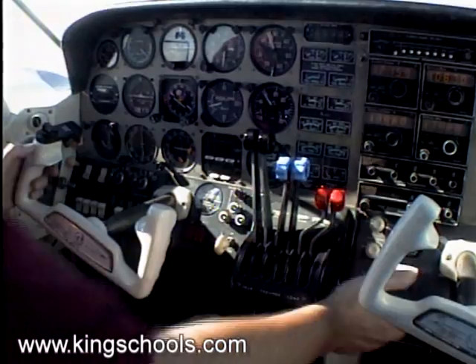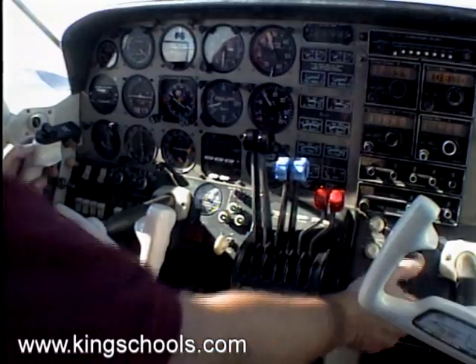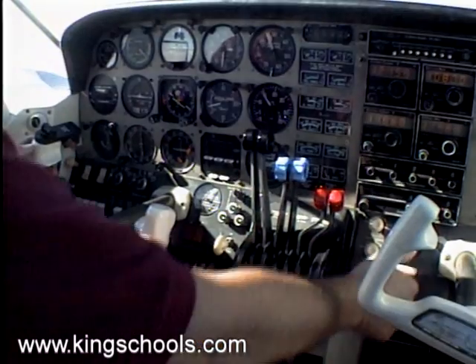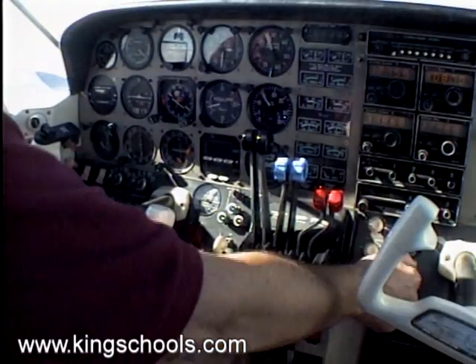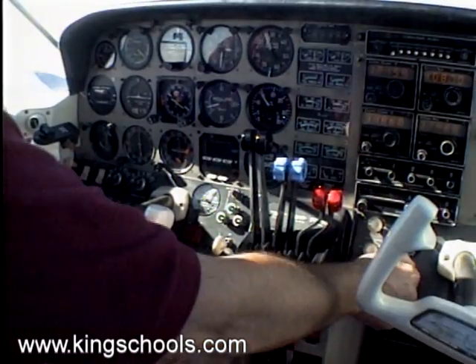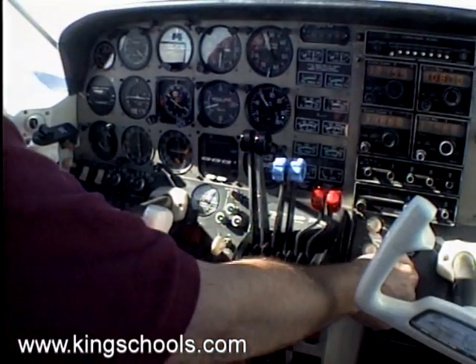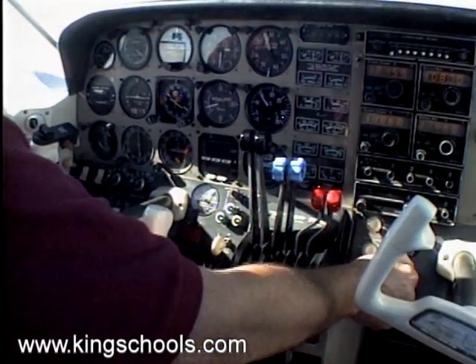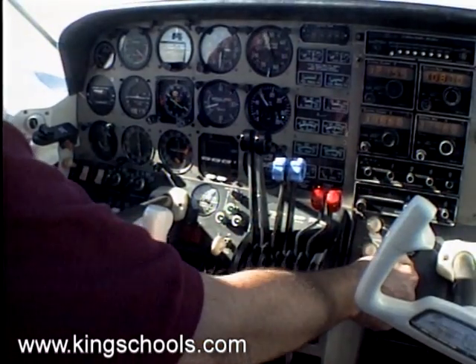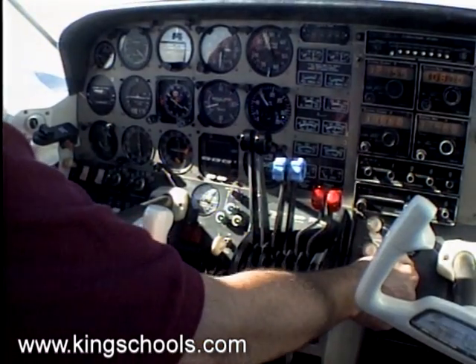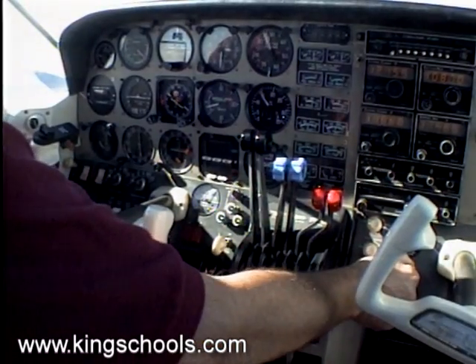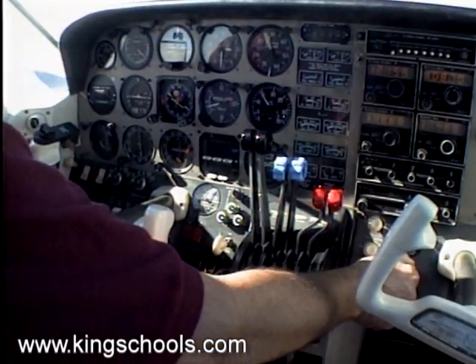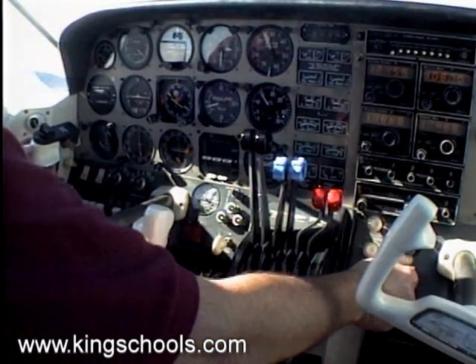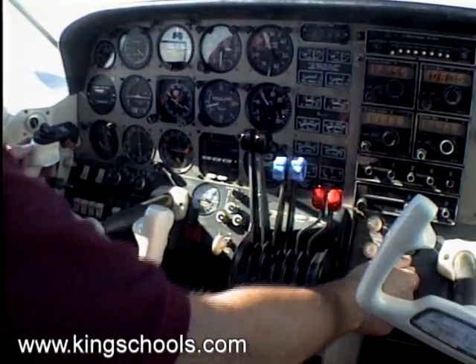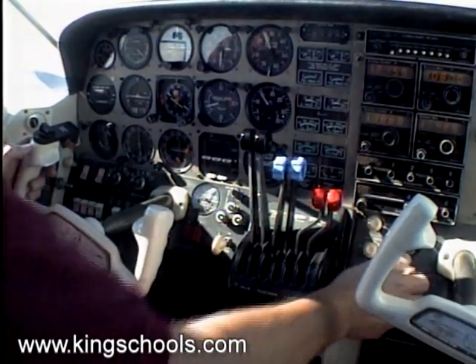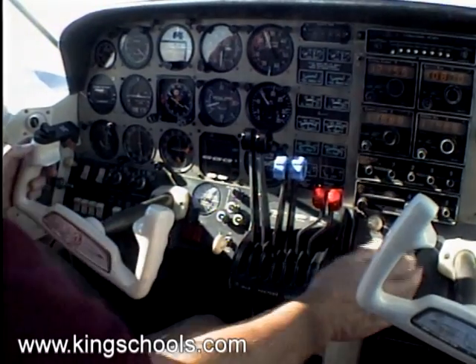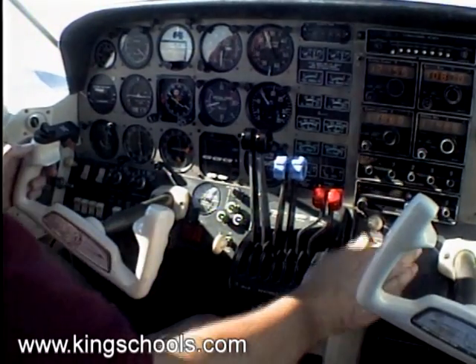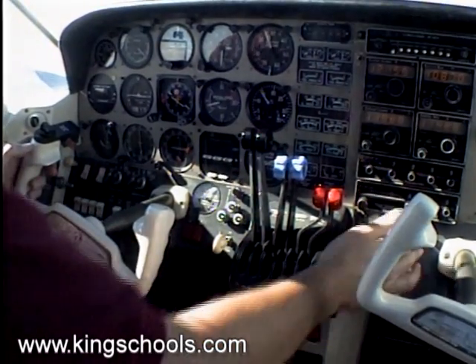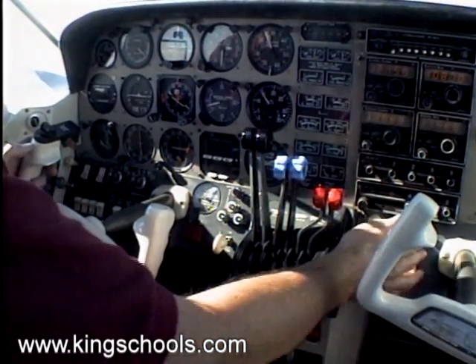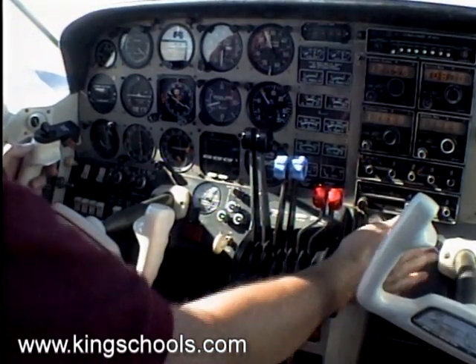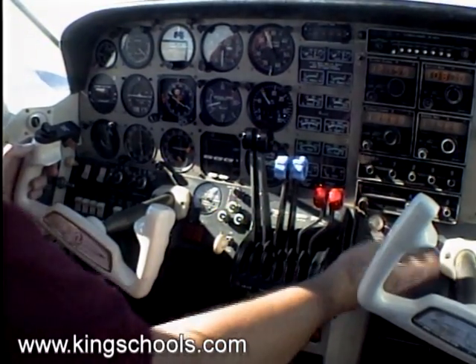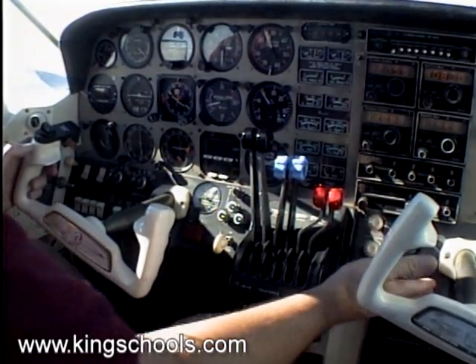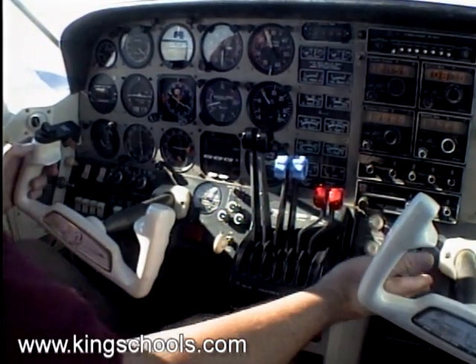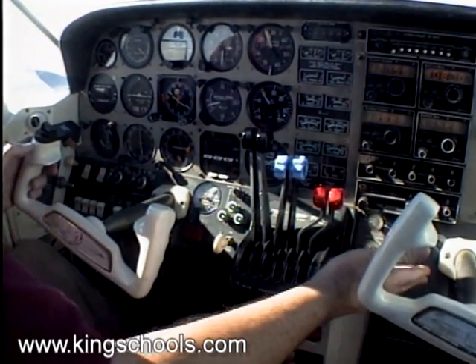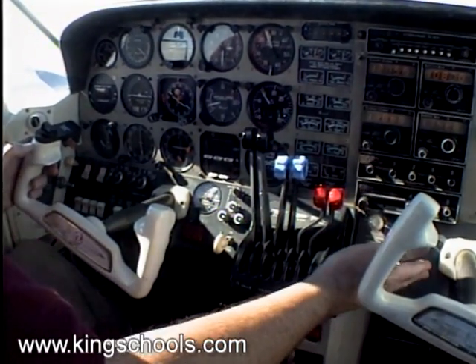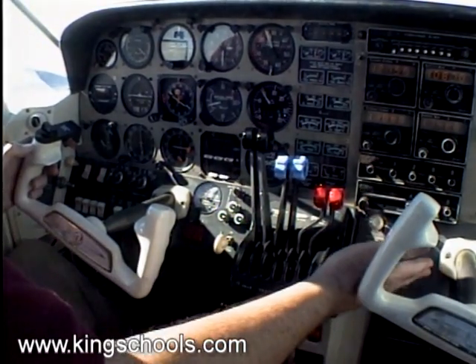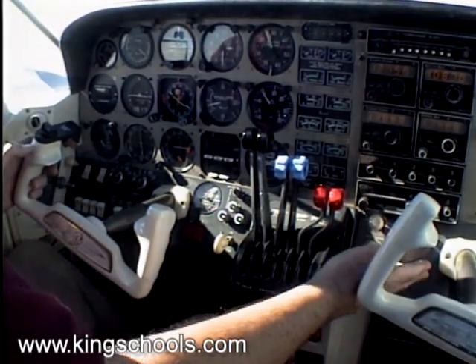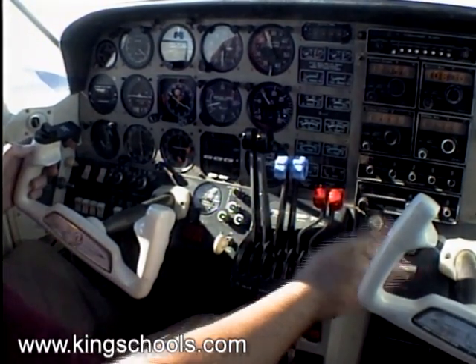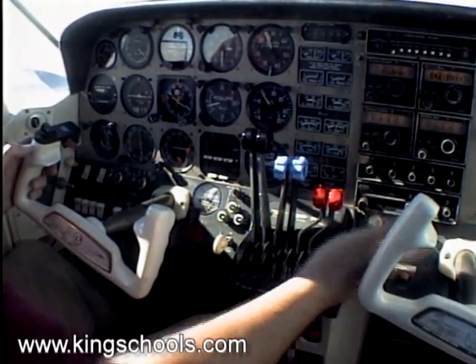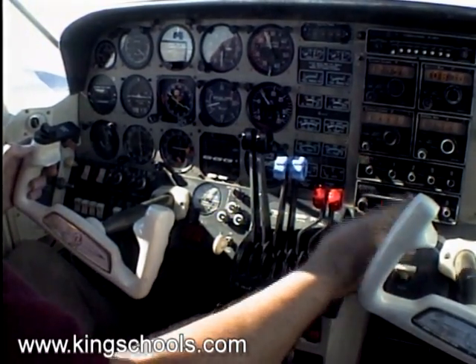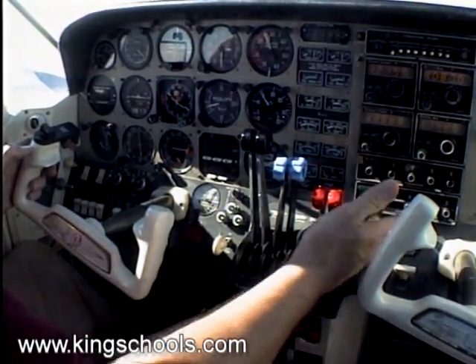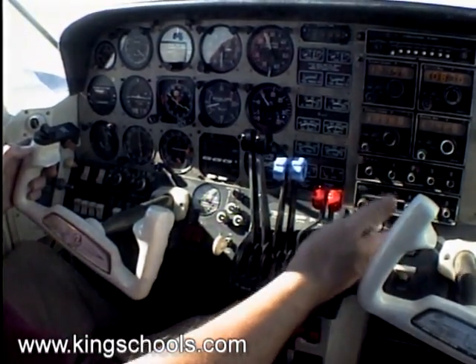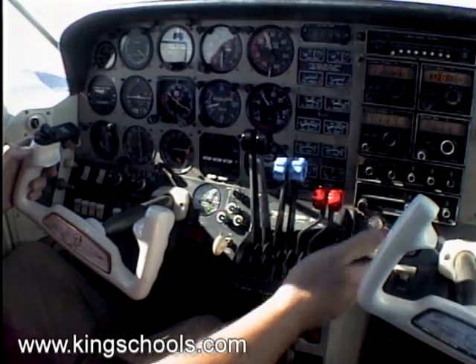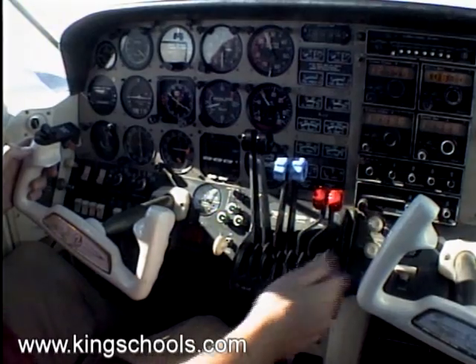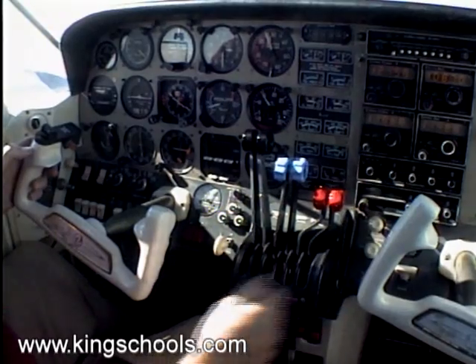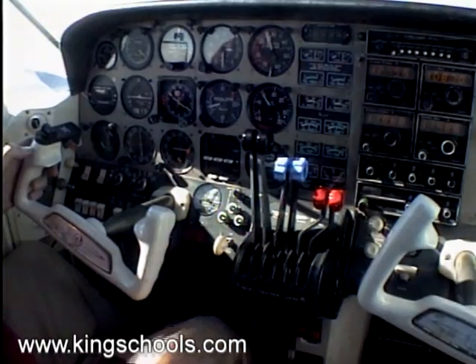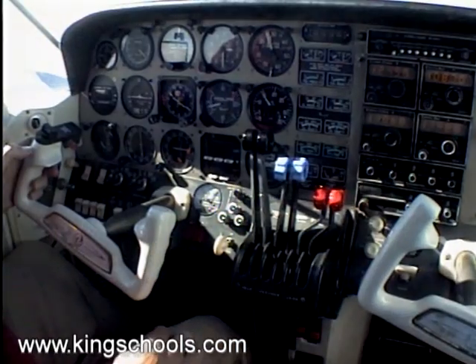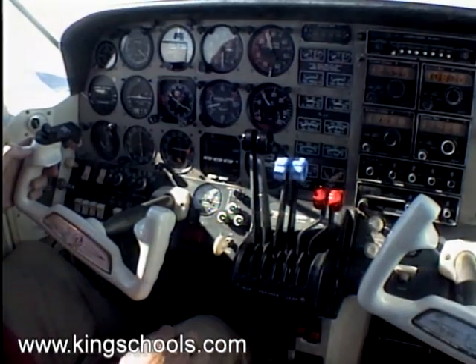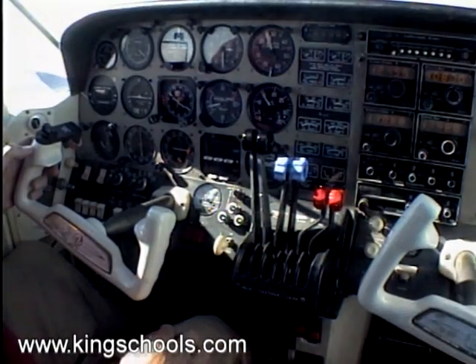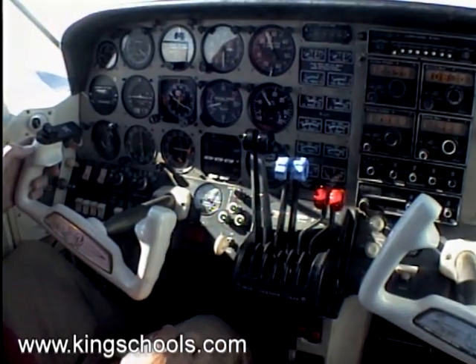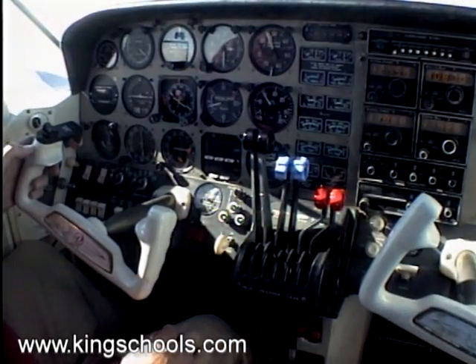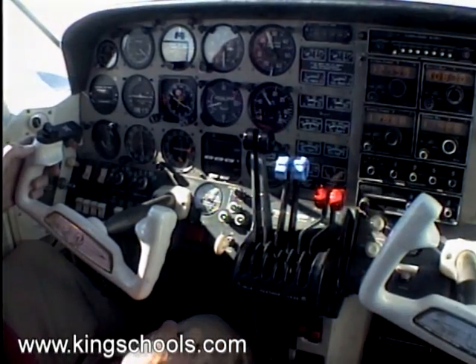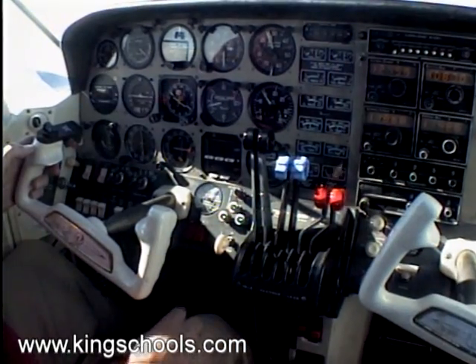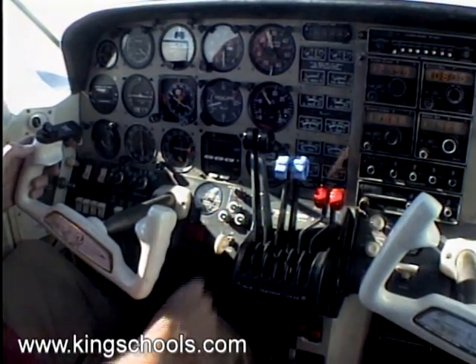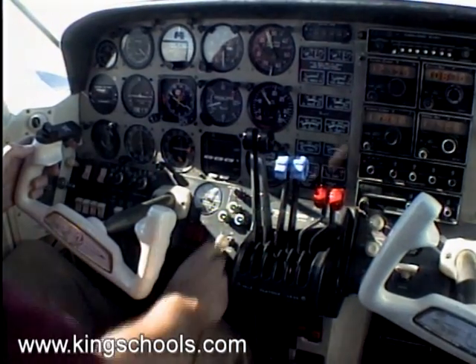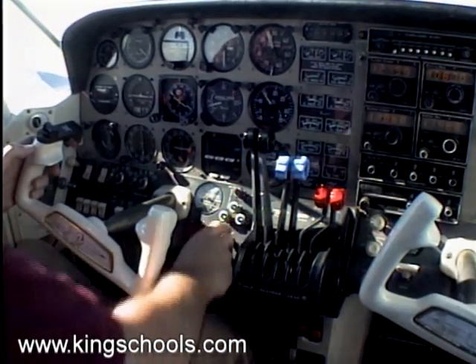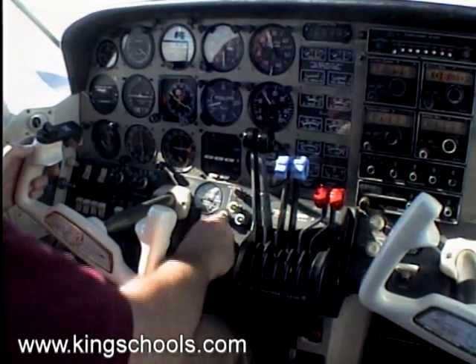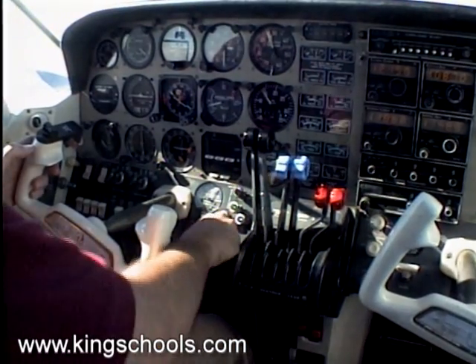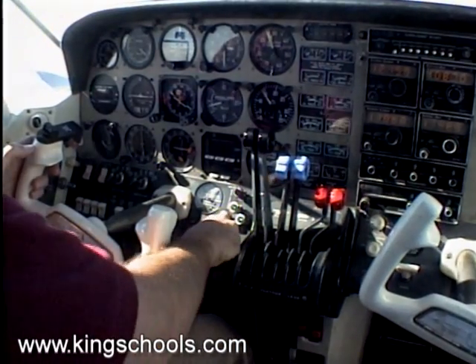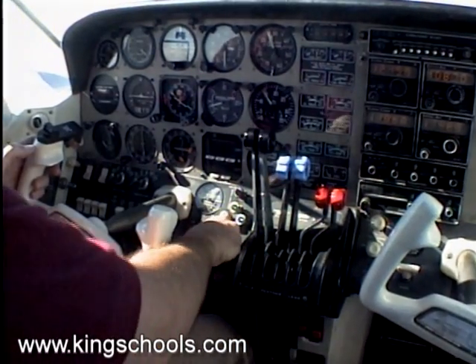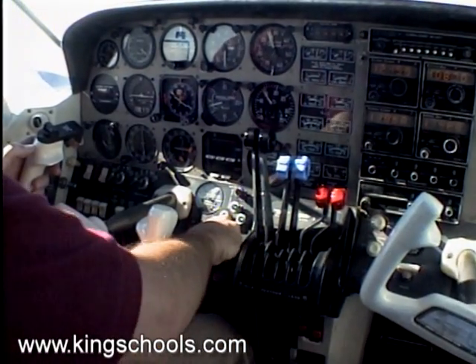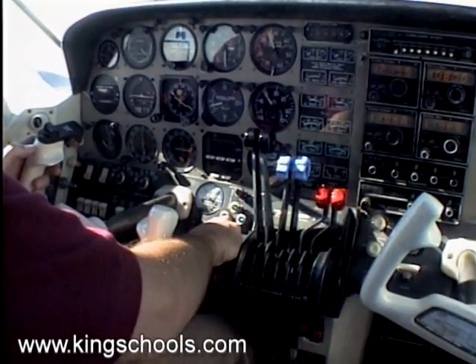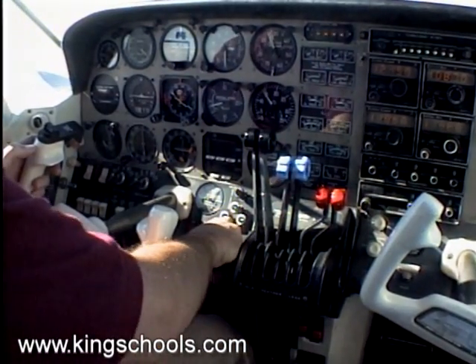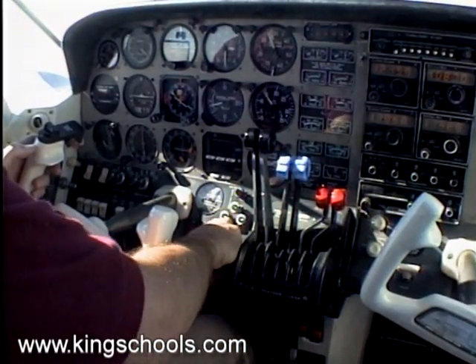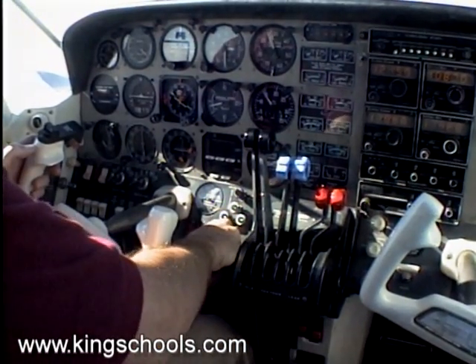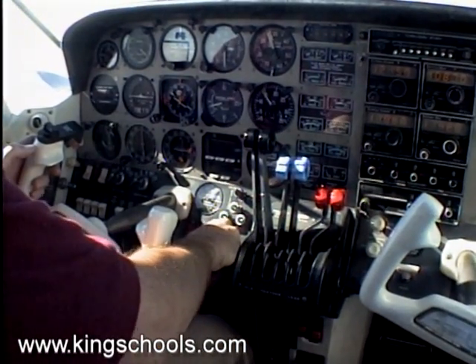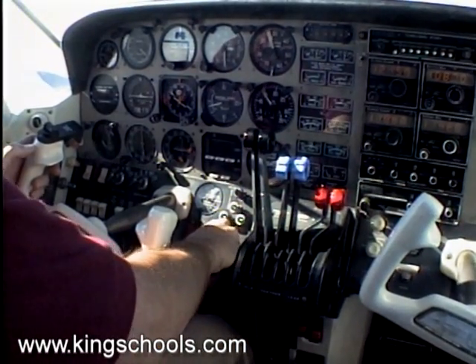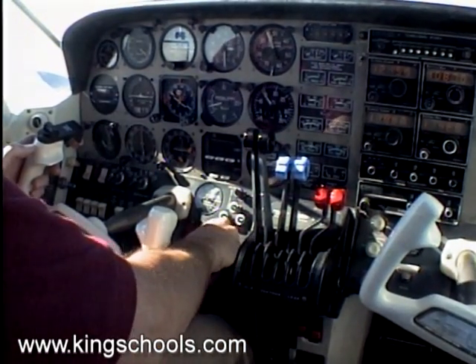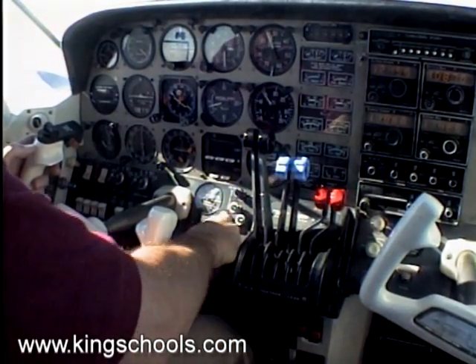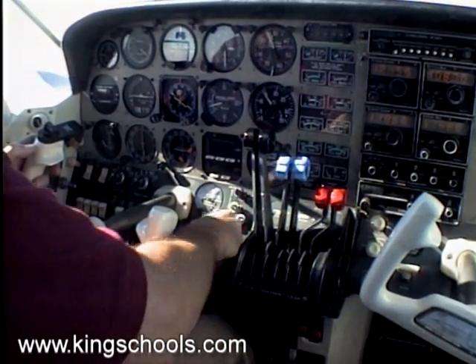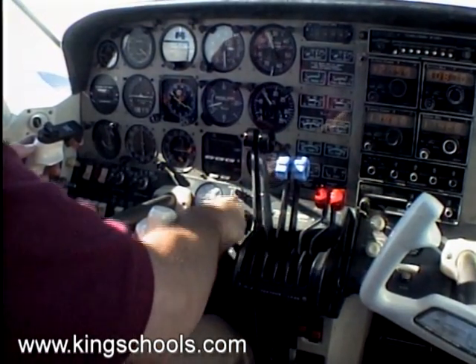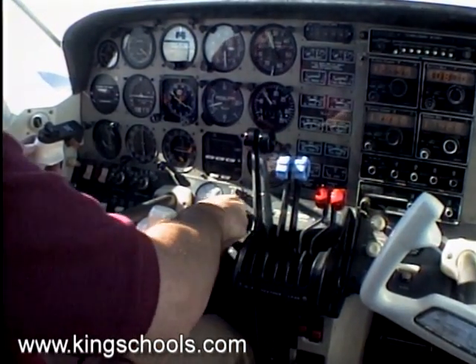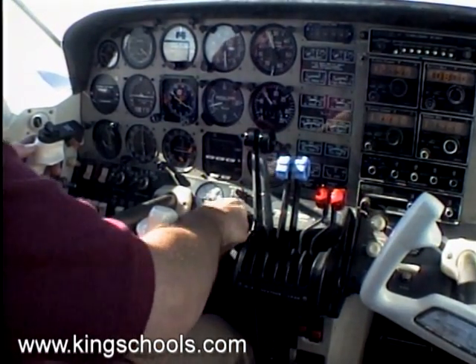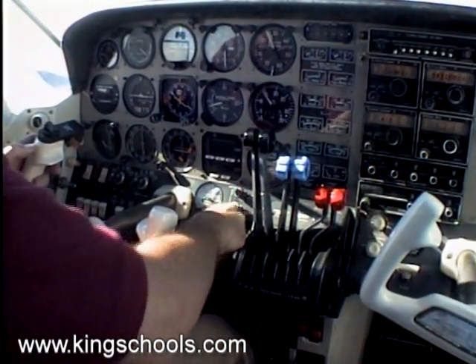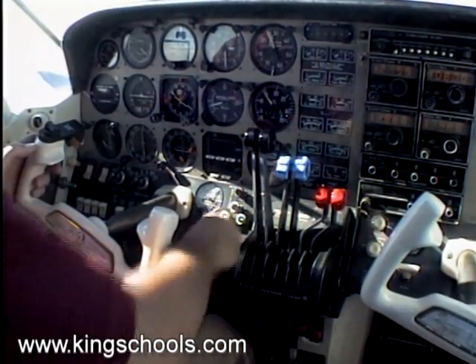Check the flaps are up — they should be up, we just took off, but it only takes a second to check. And then raise the gear.